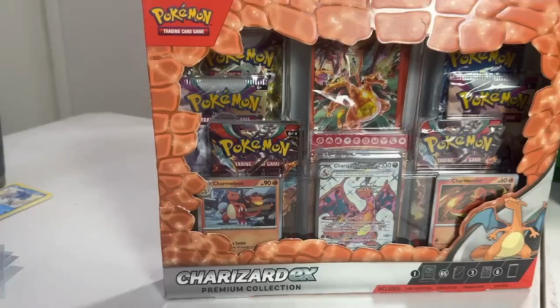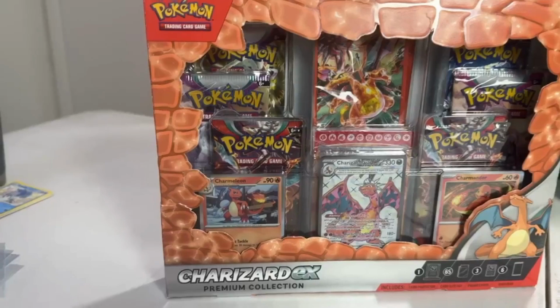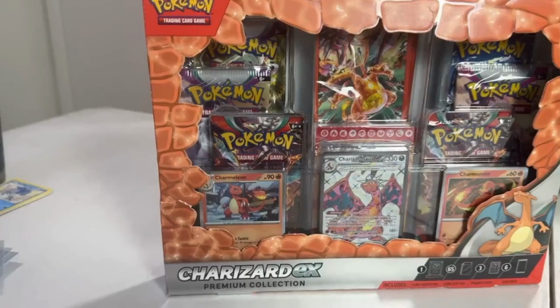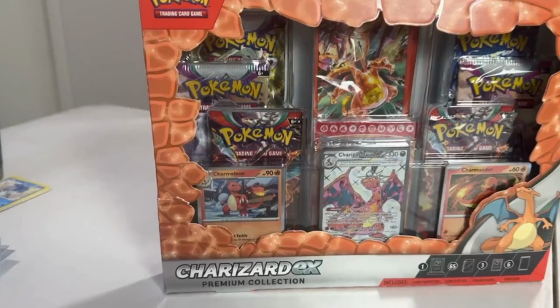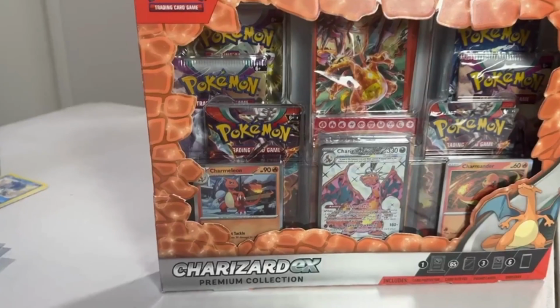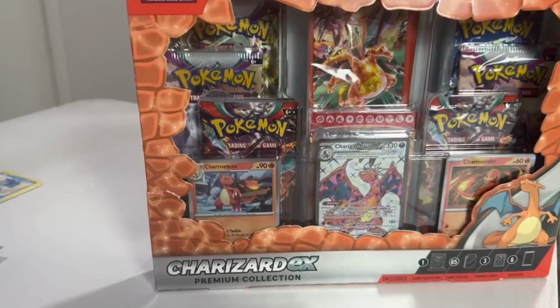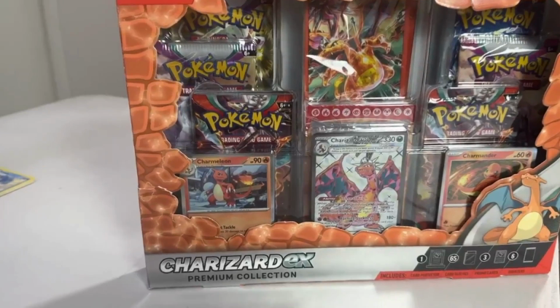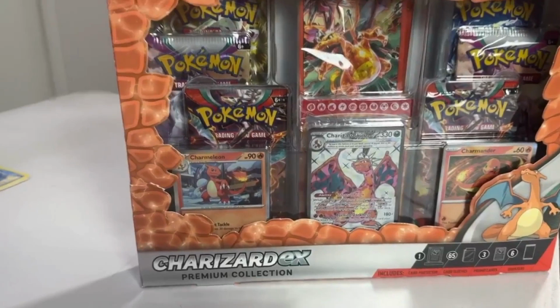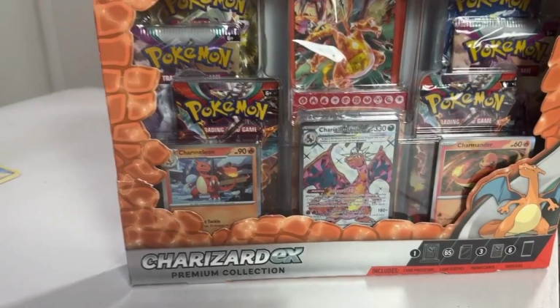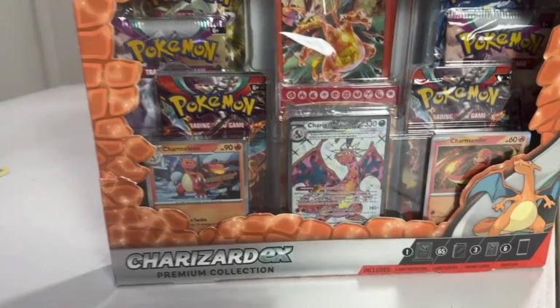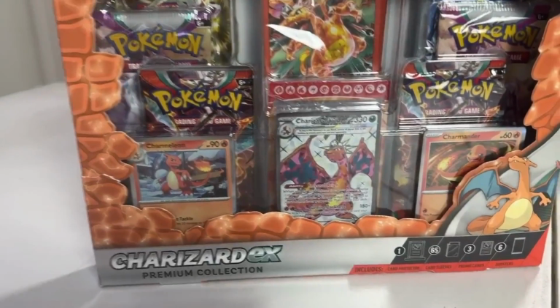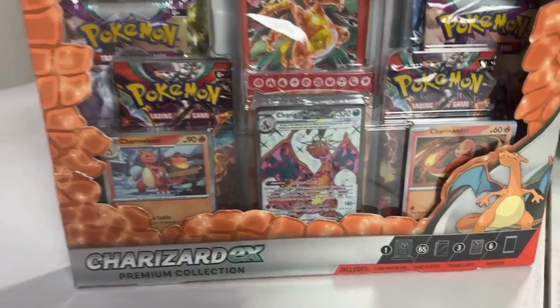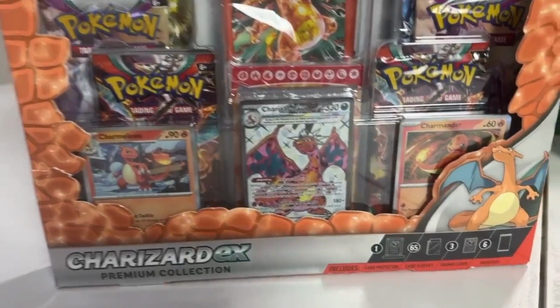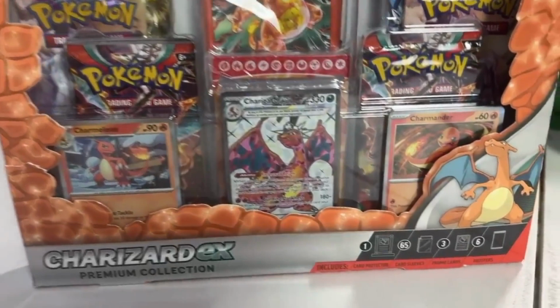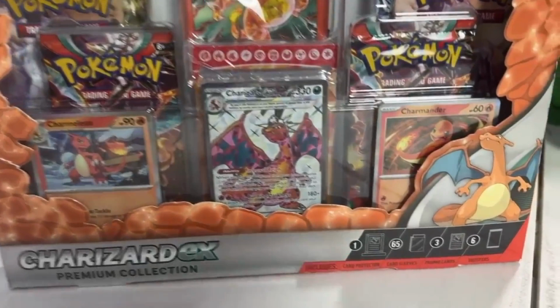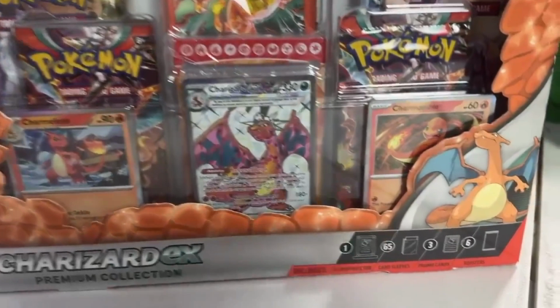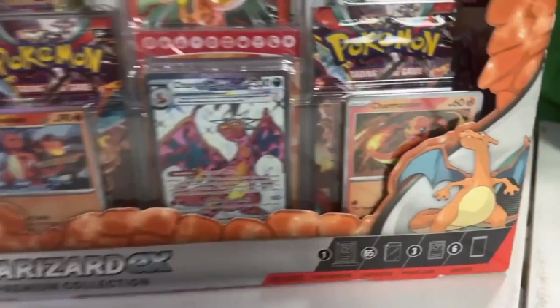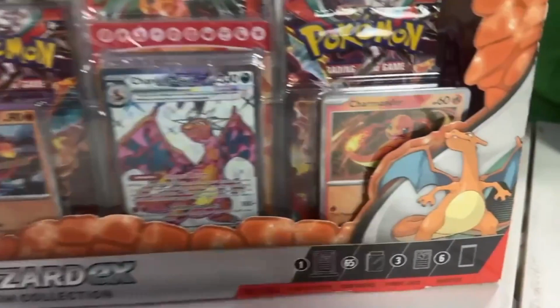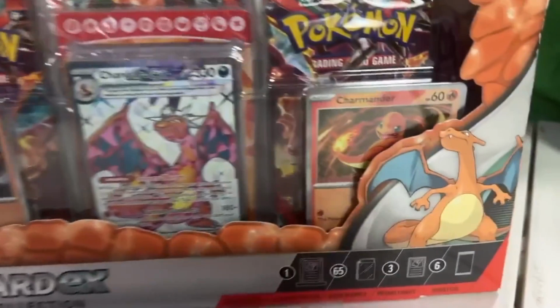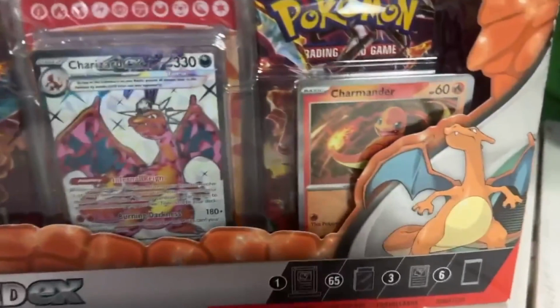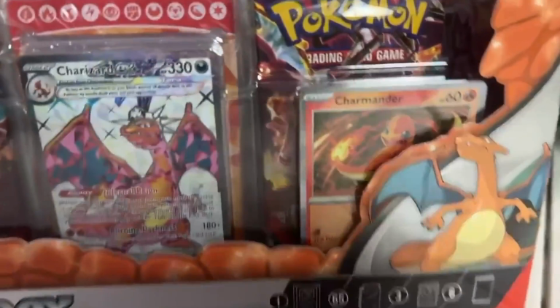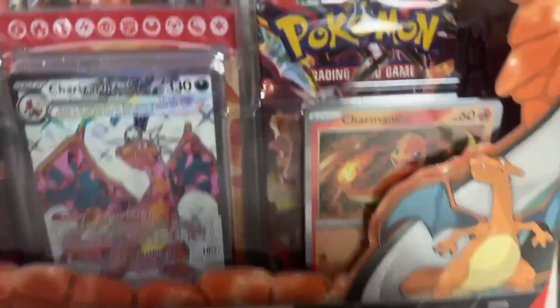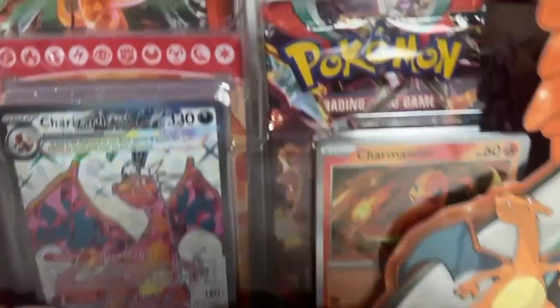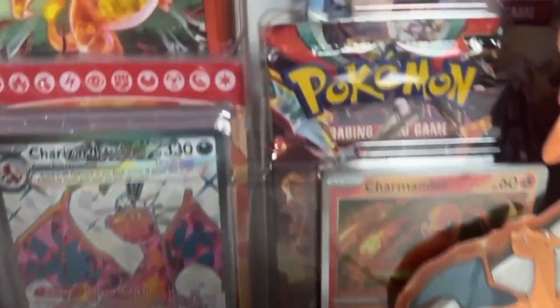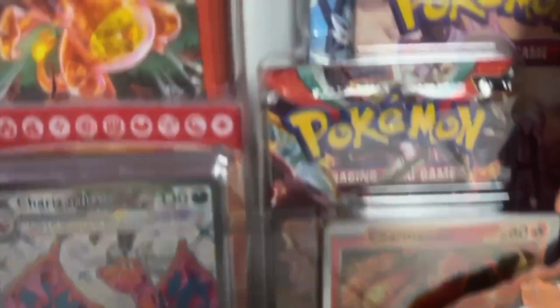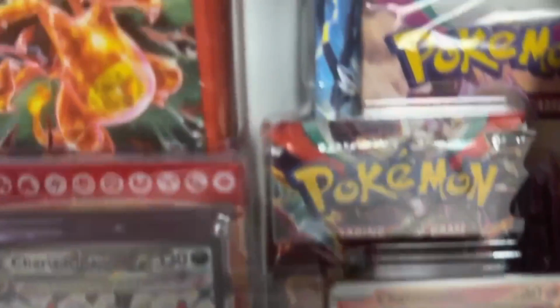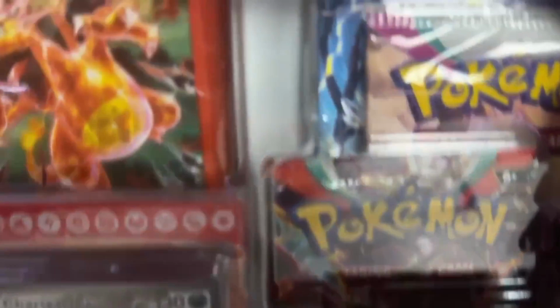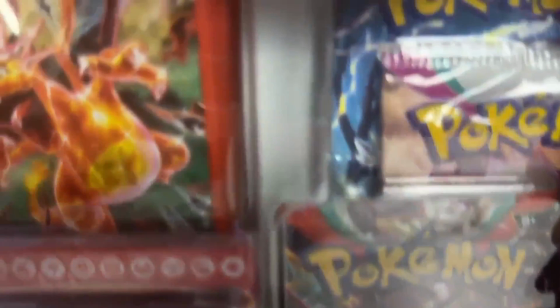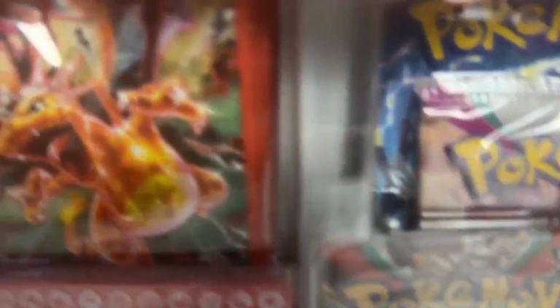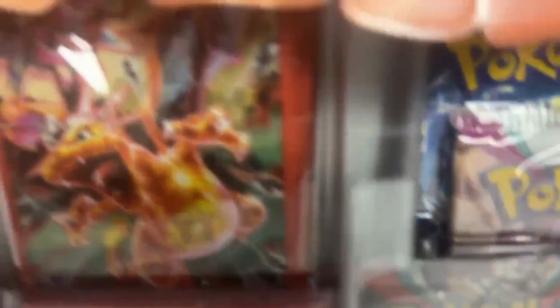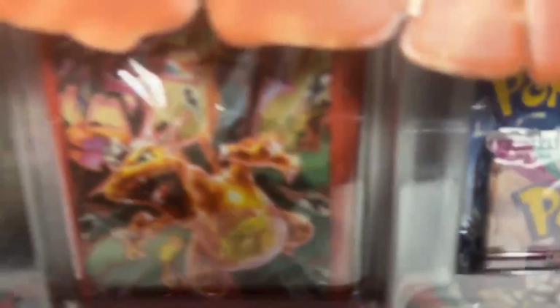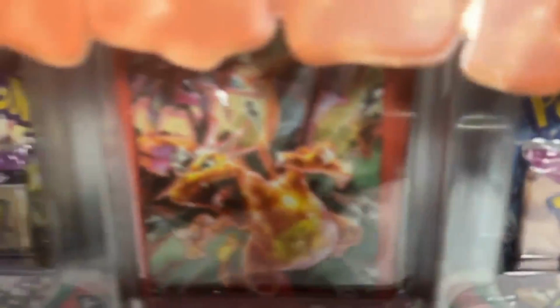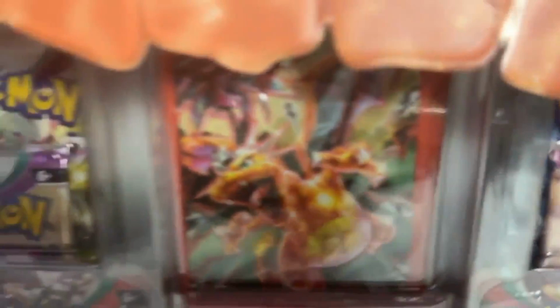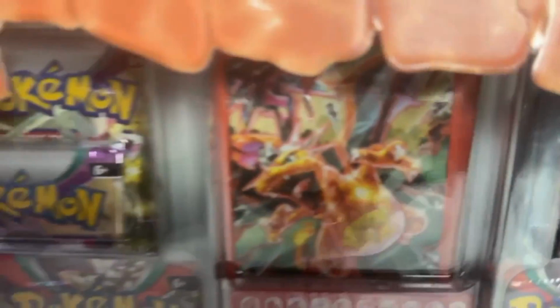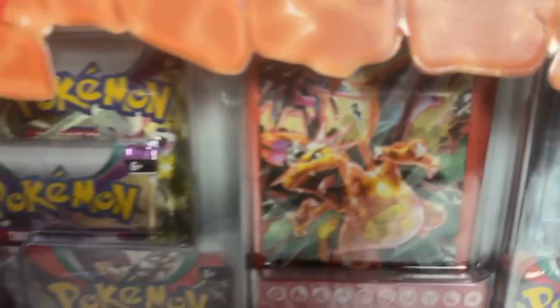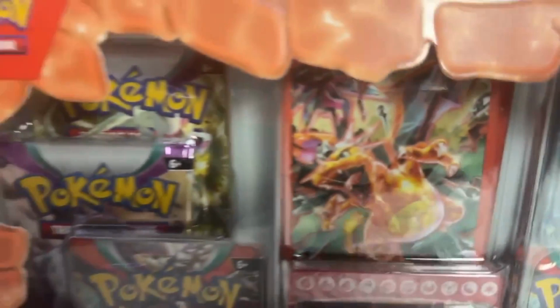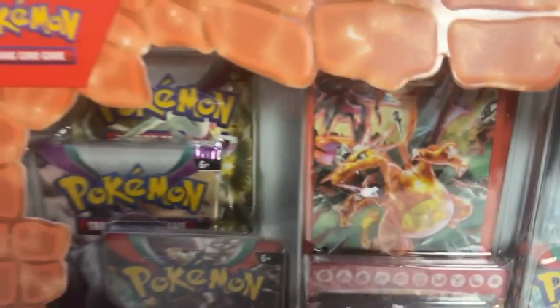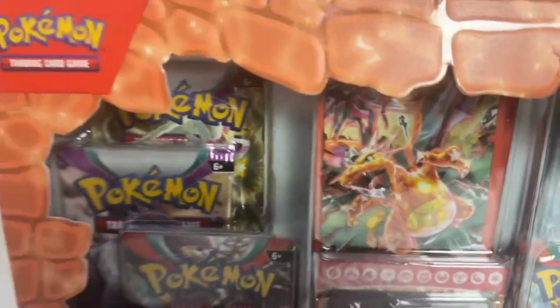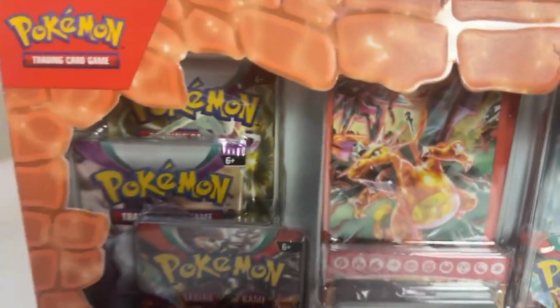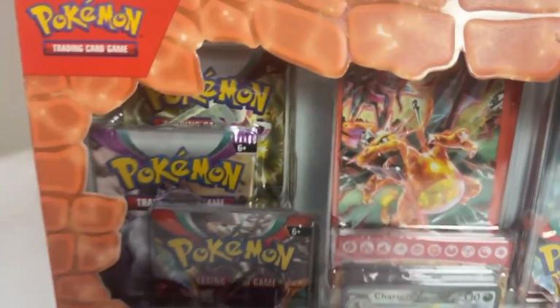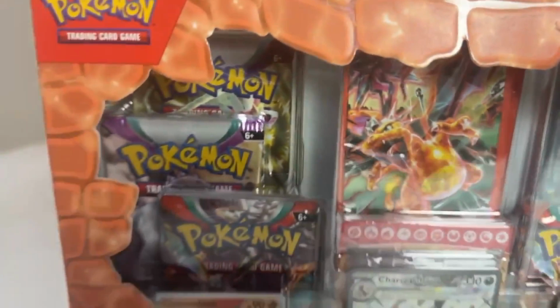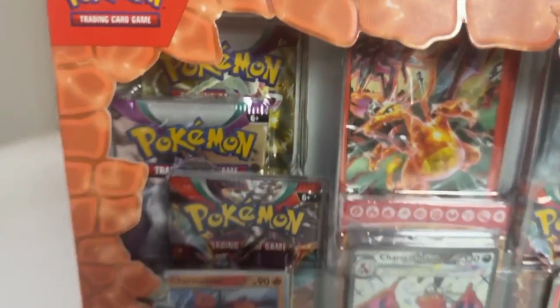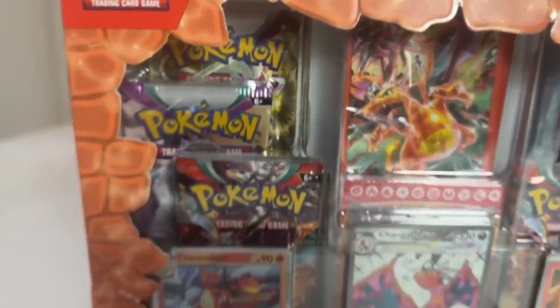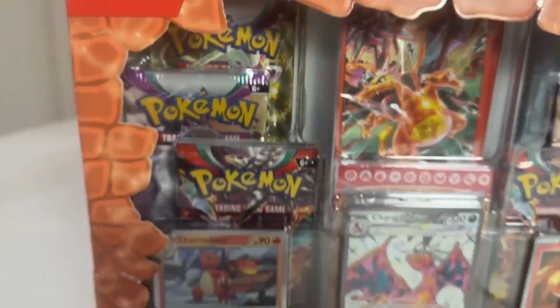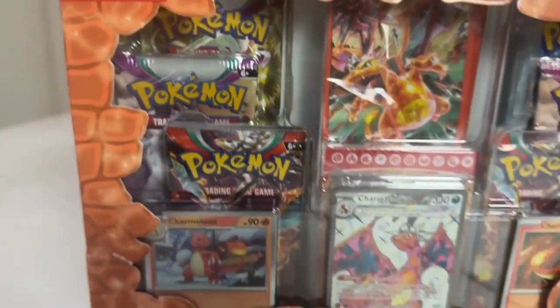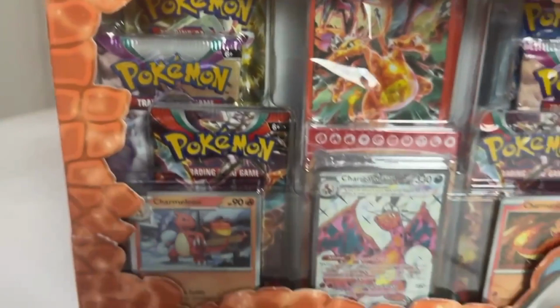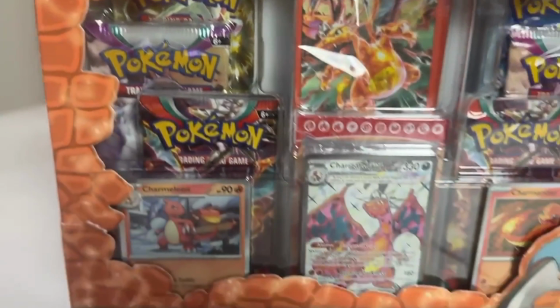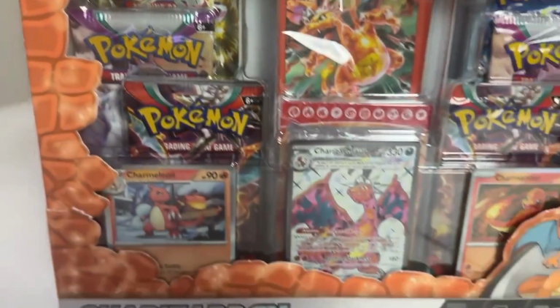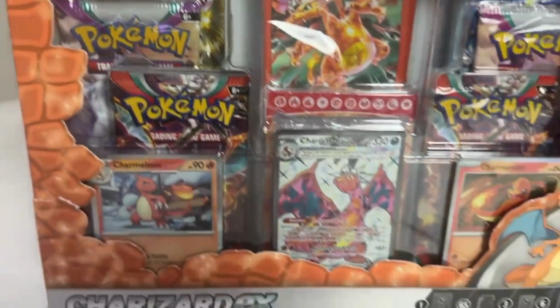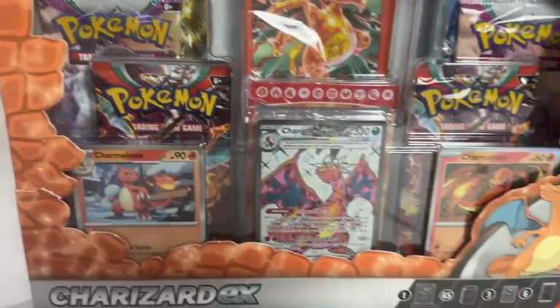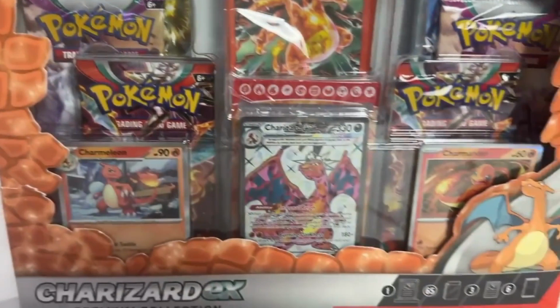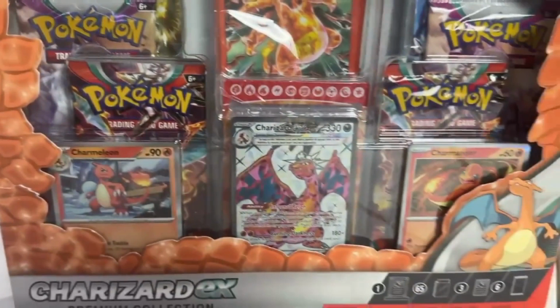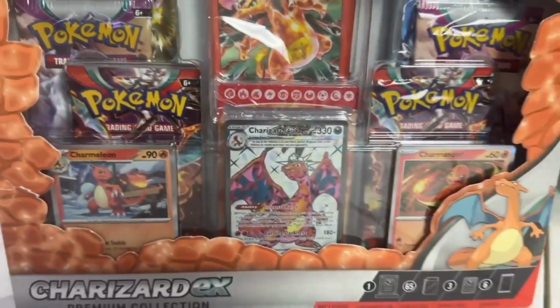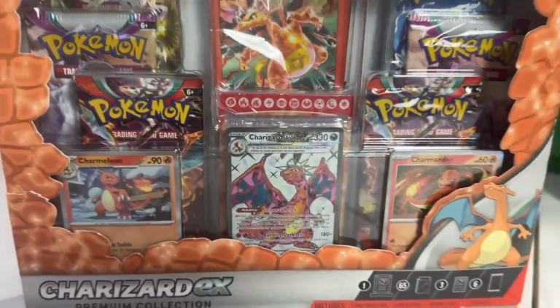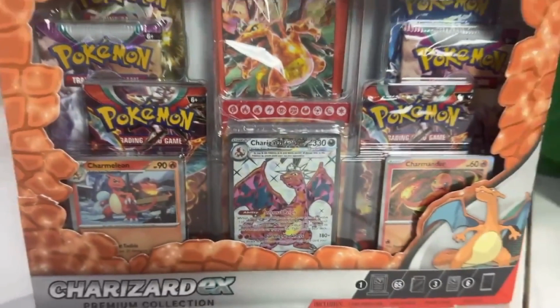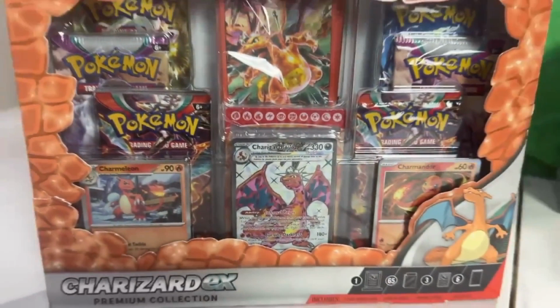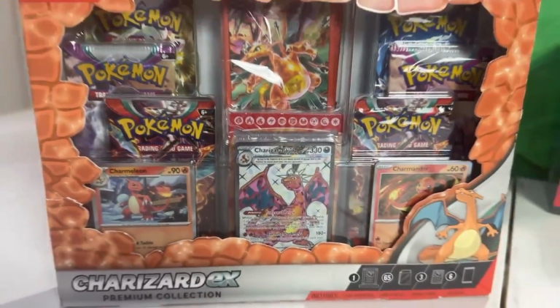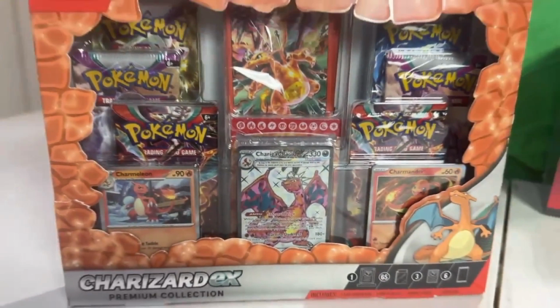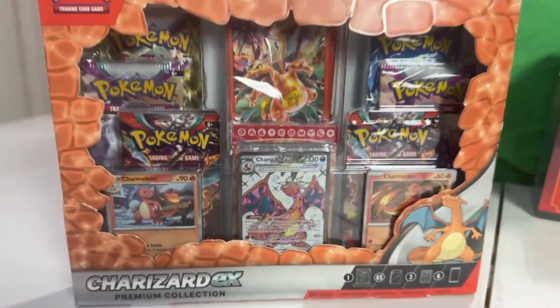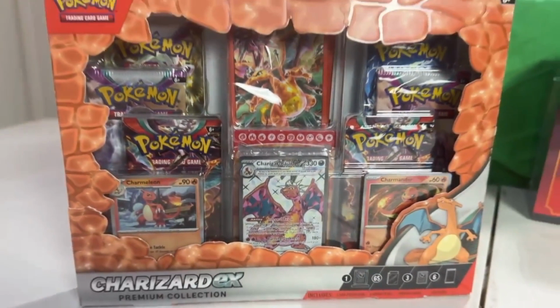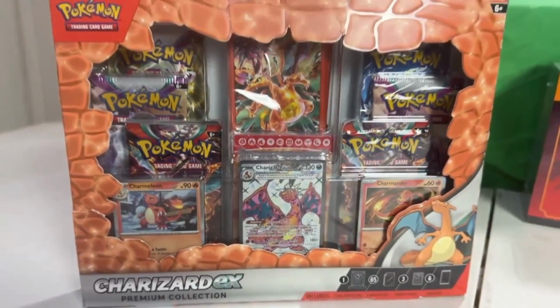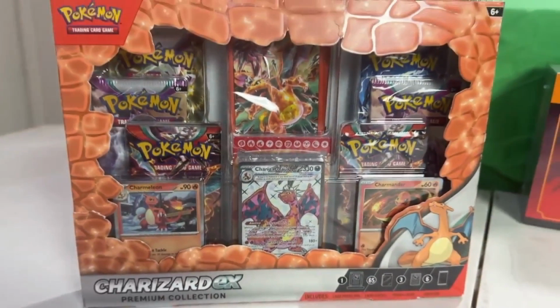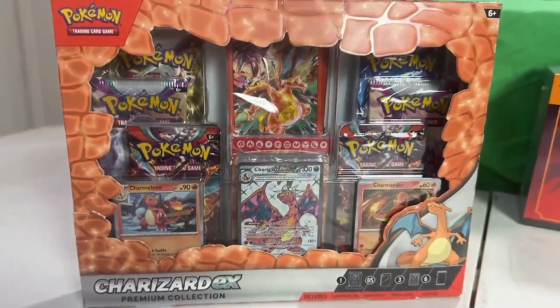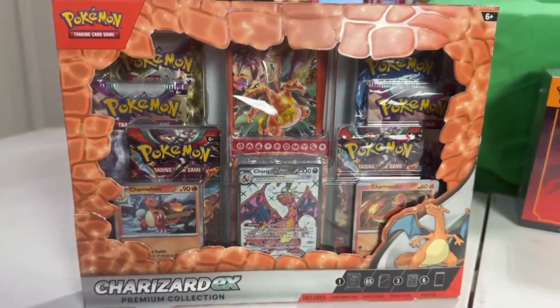Today we're opening up the brand new Charizard EX Premium Collection box, and as you can see this thing is filled with goodies, so let's crack it open and see what we get.